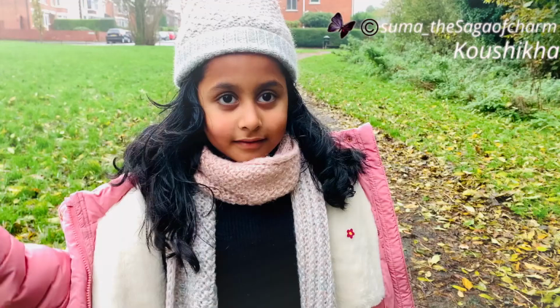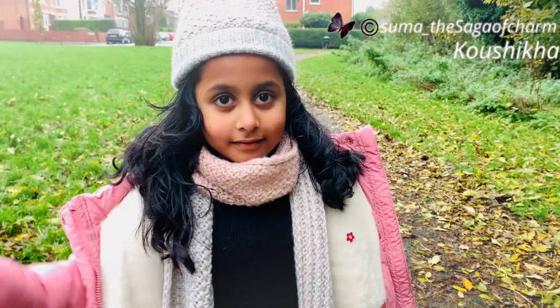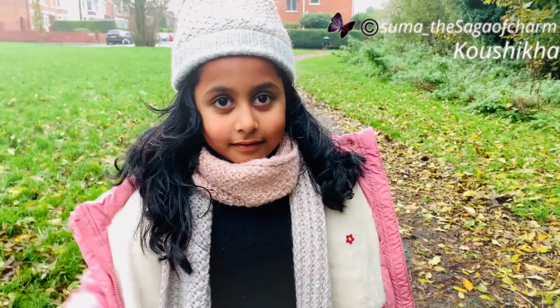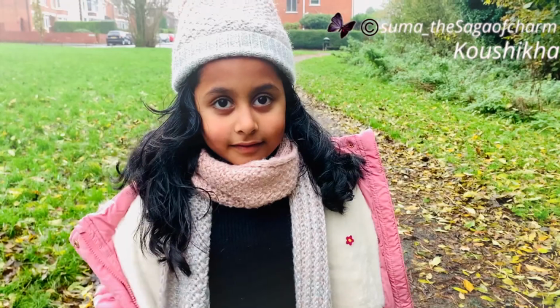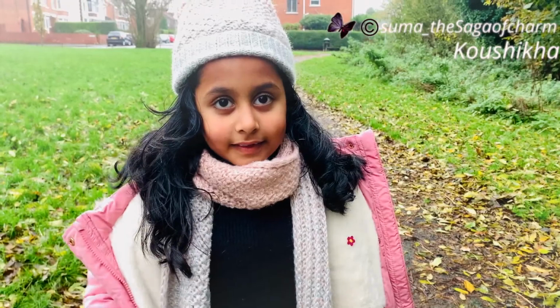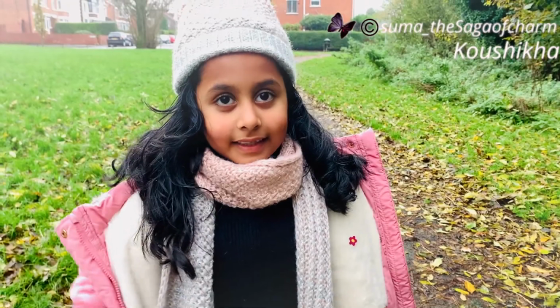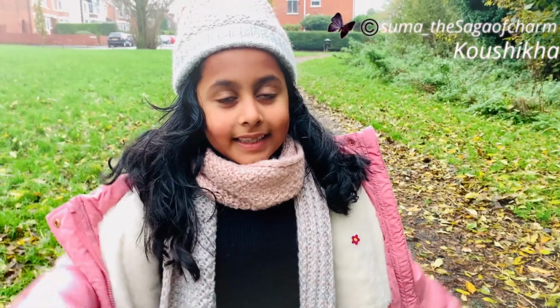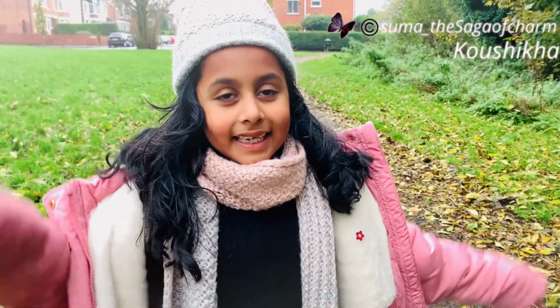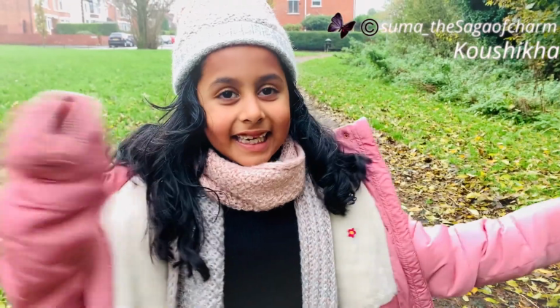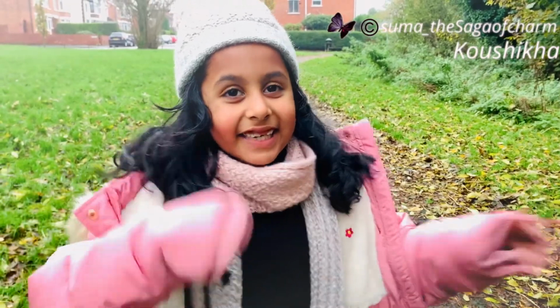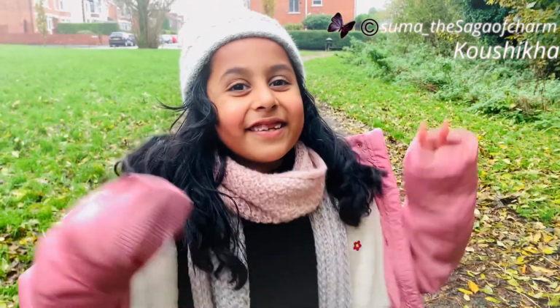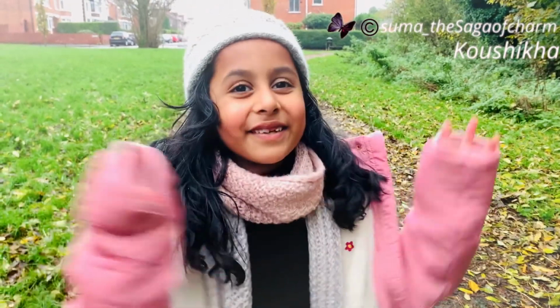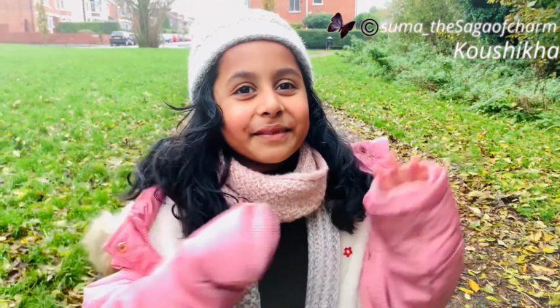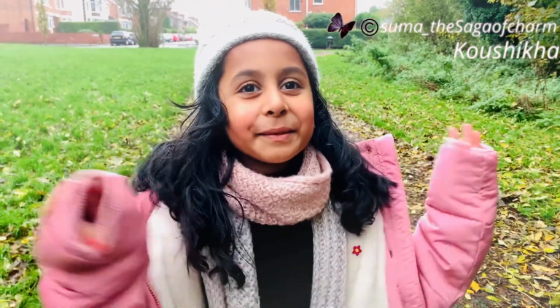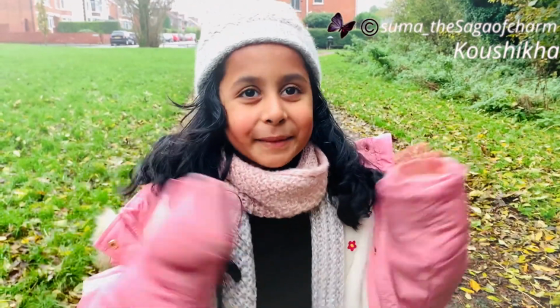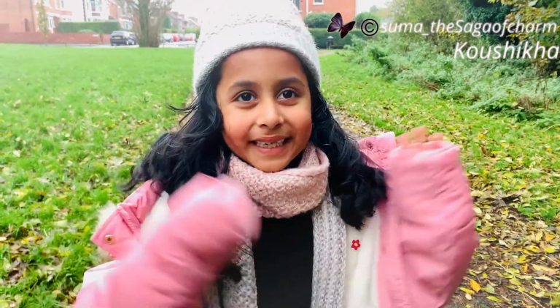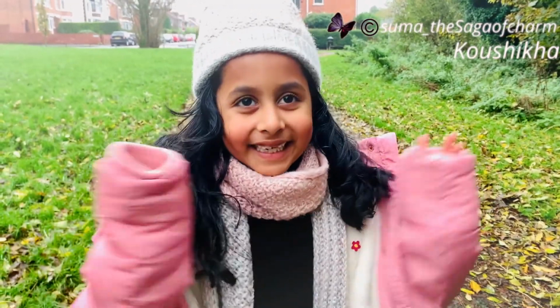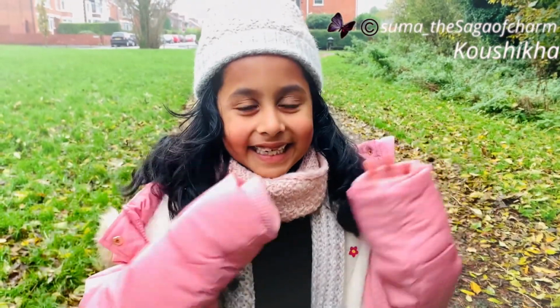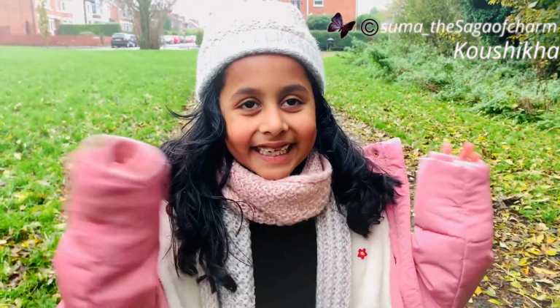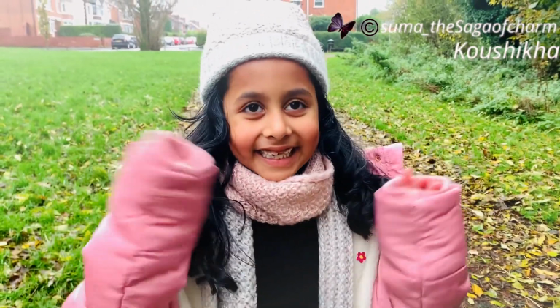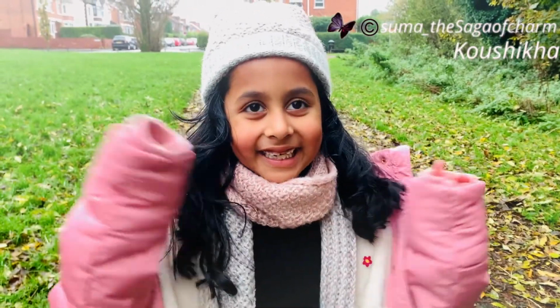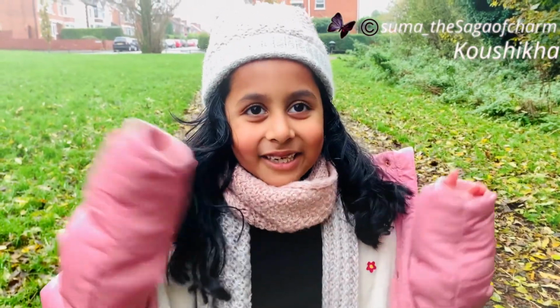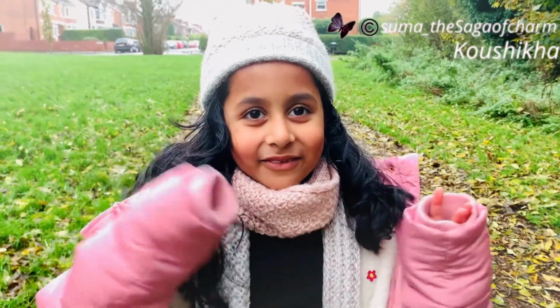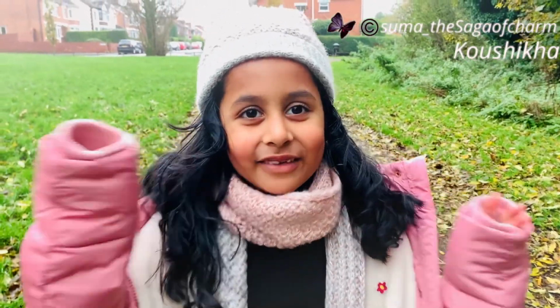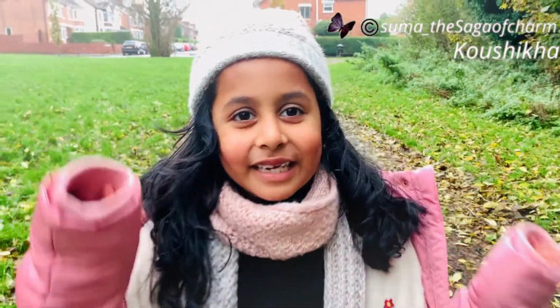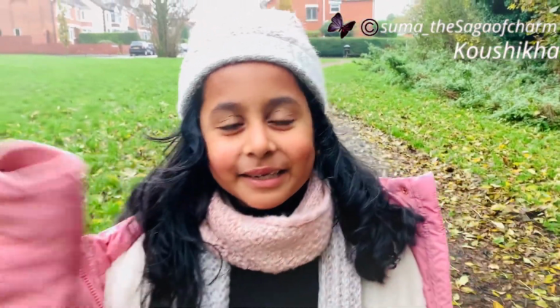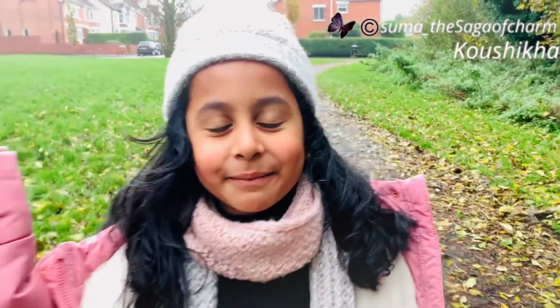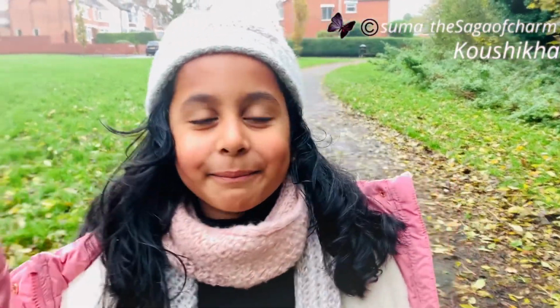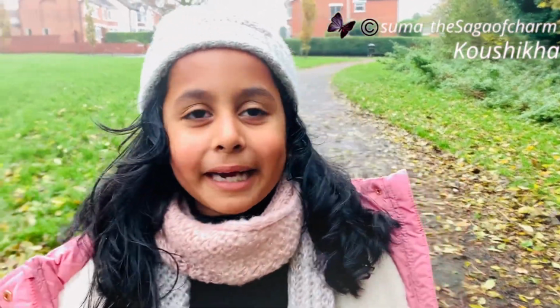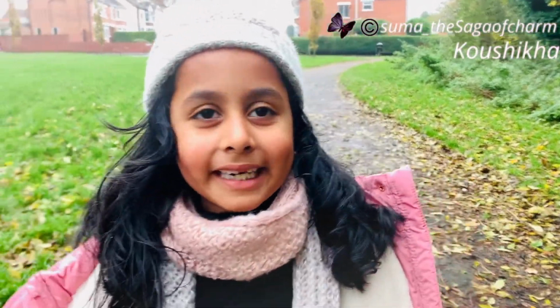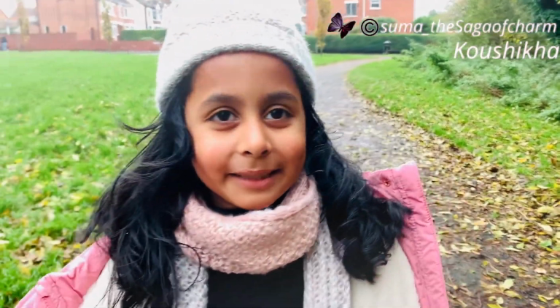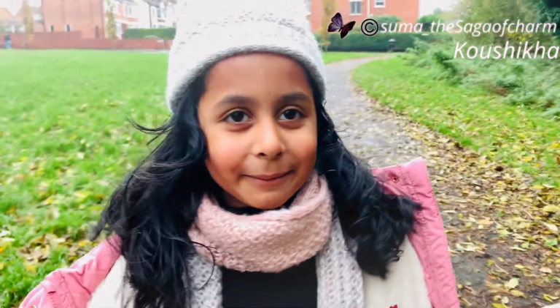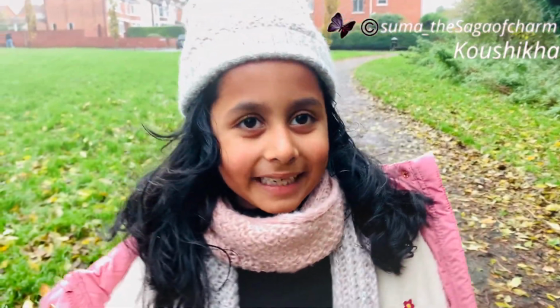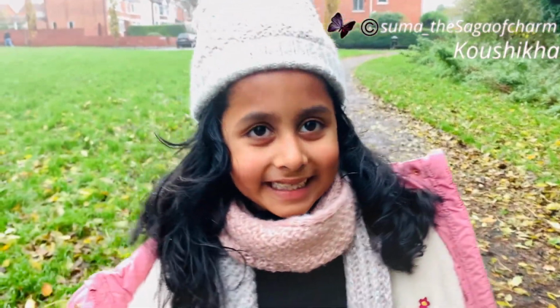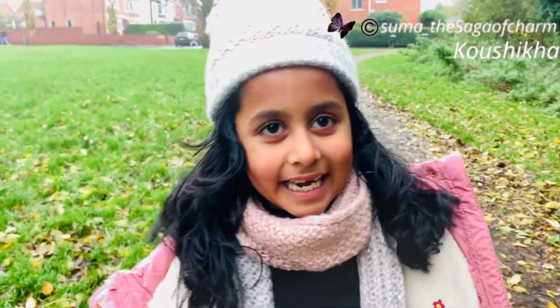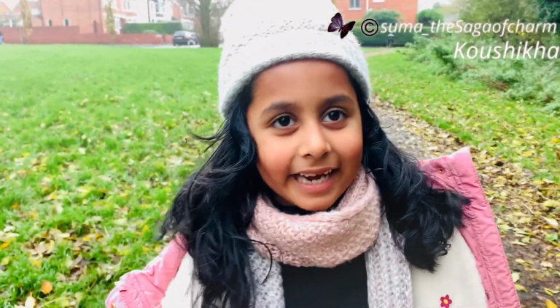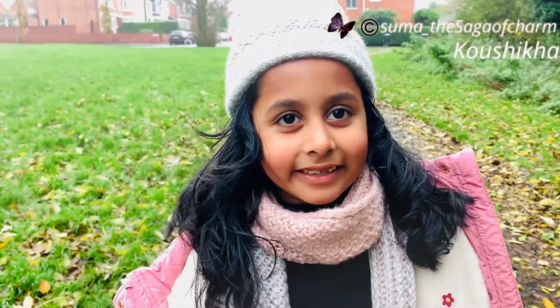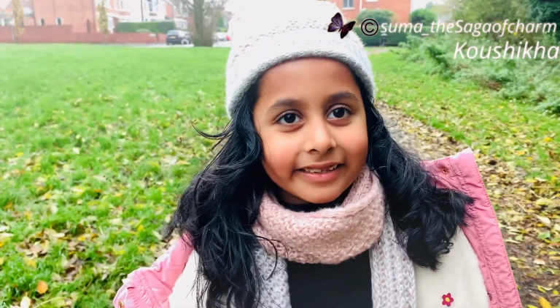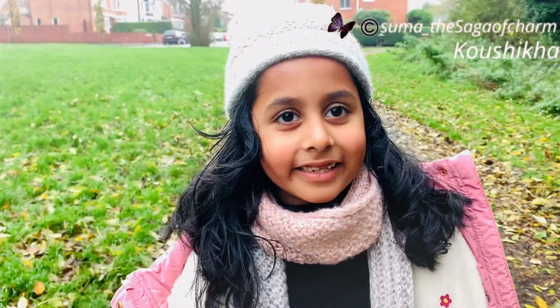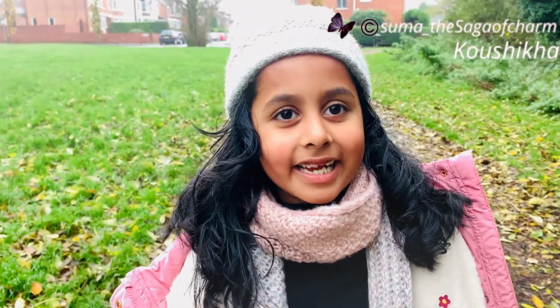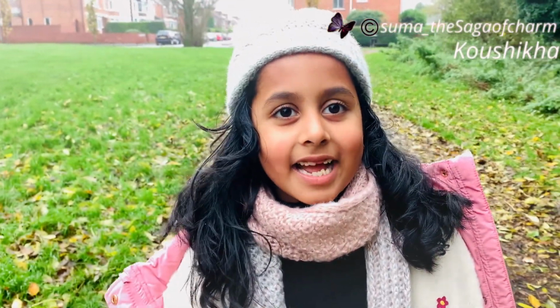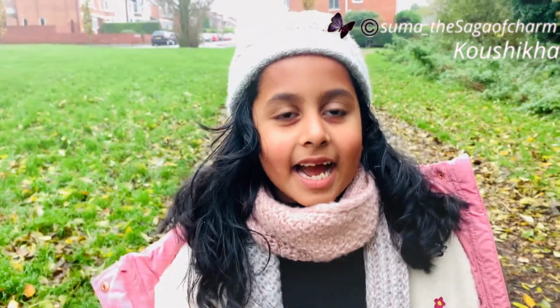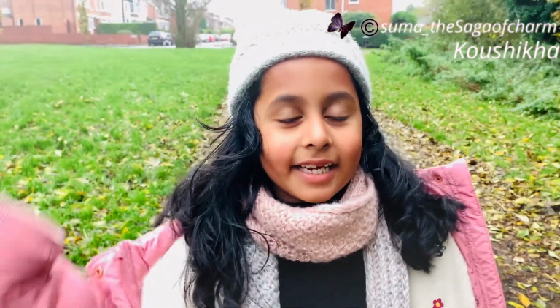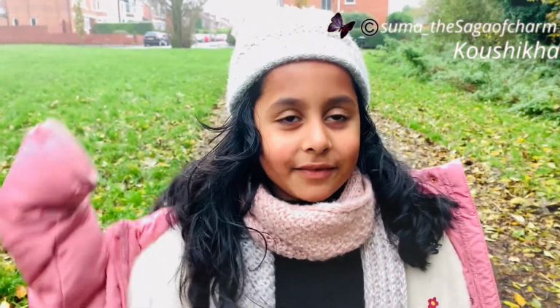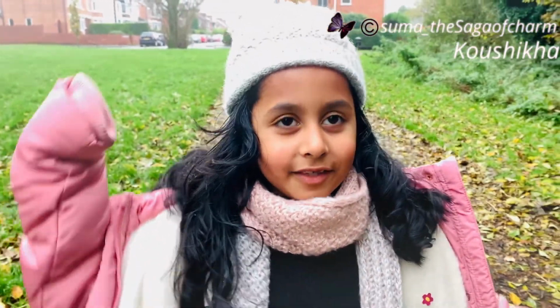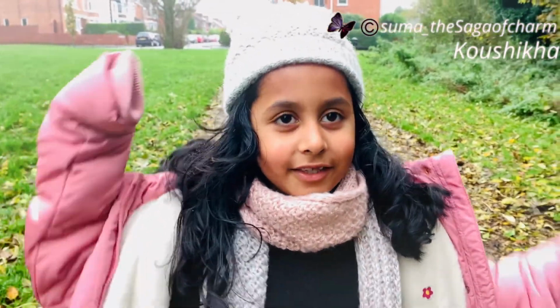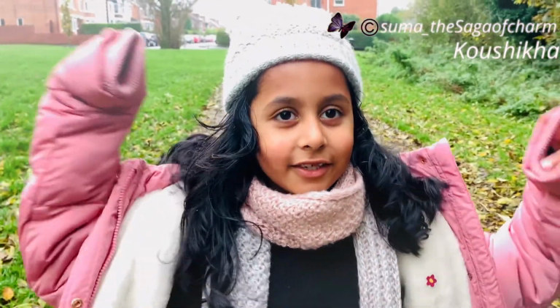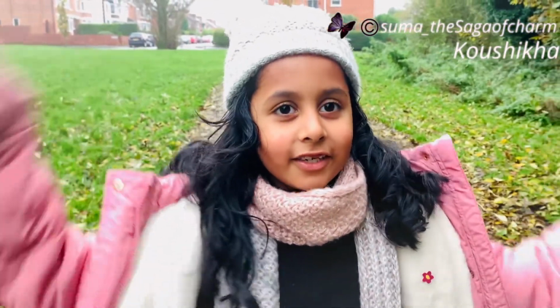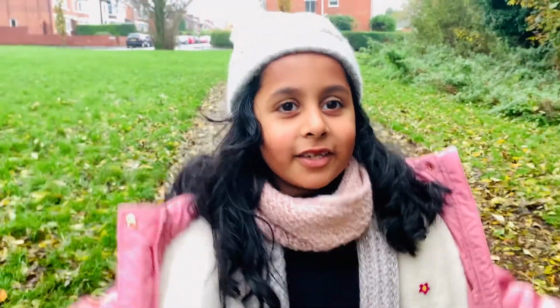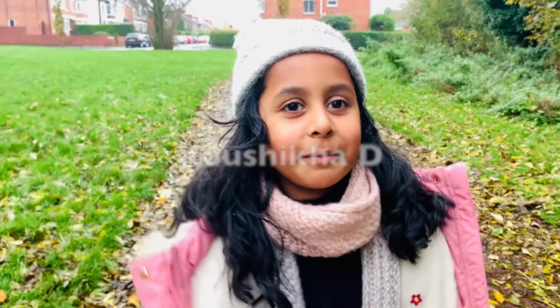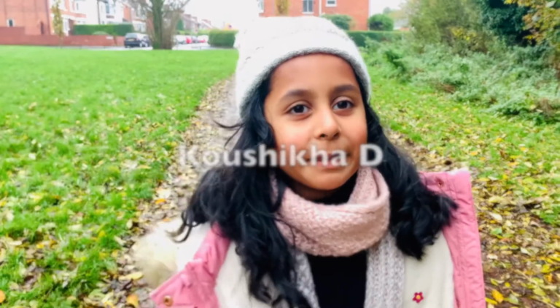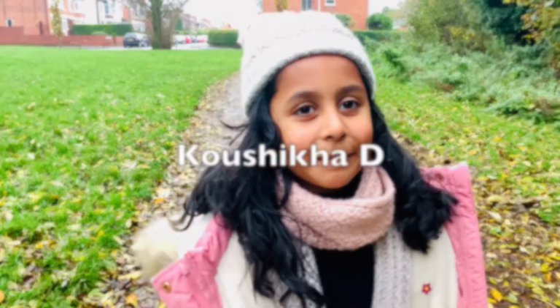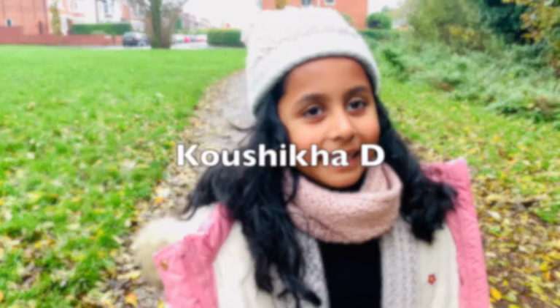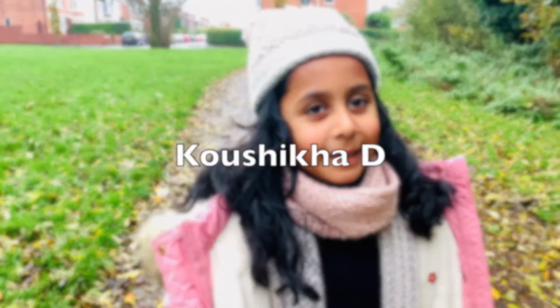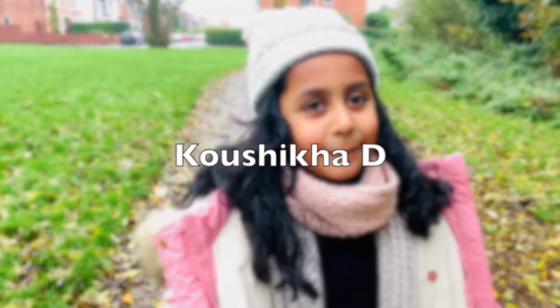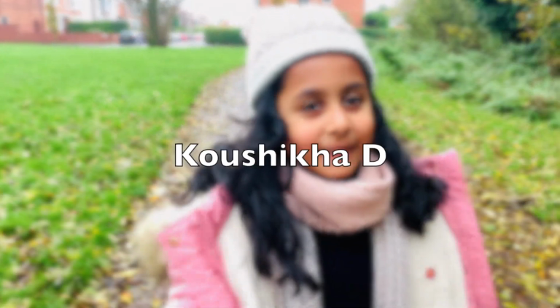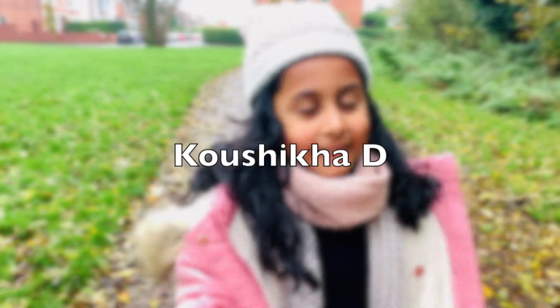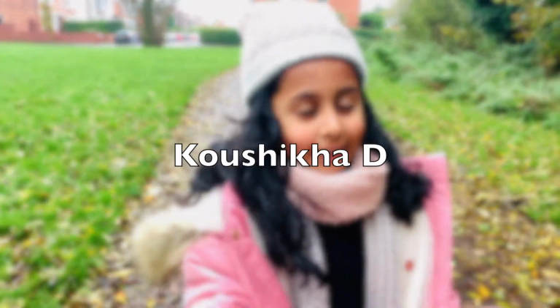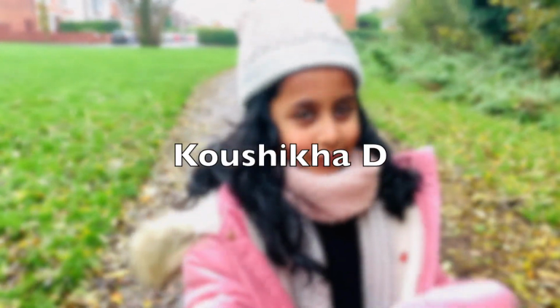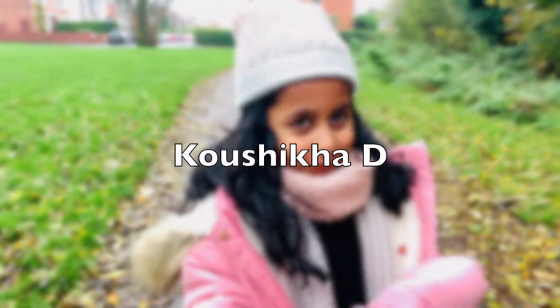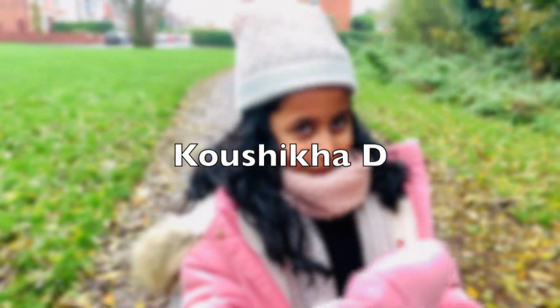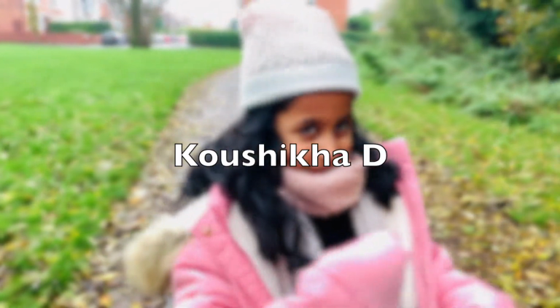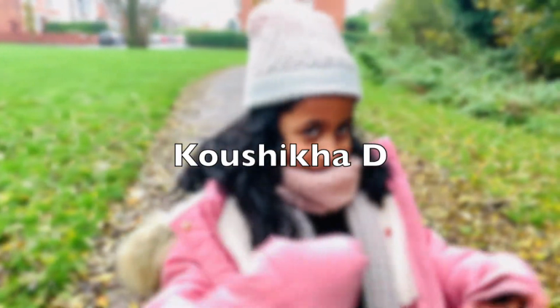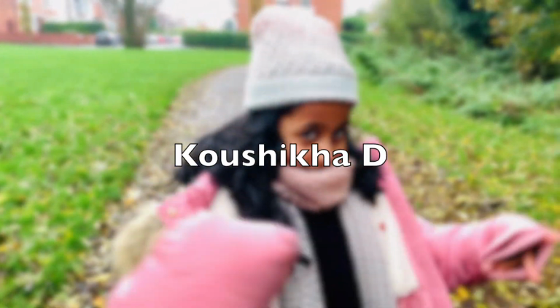Hello everybody, welcome back to my channel. If you don't know me, my name is Kaushika.